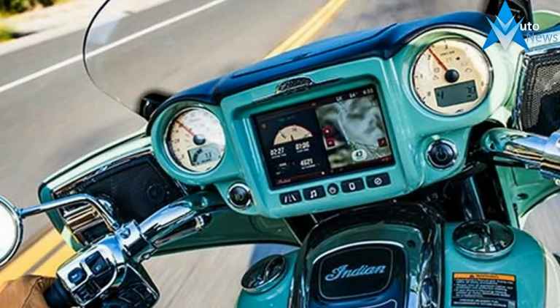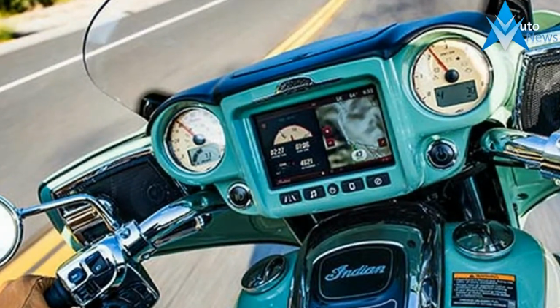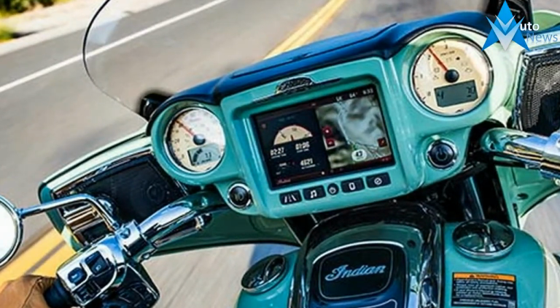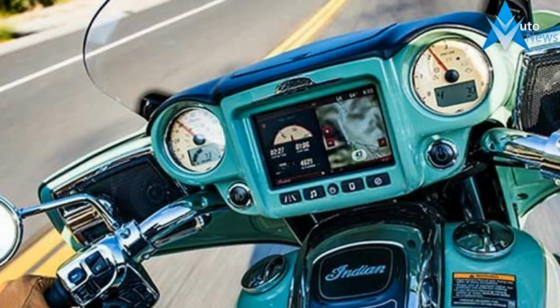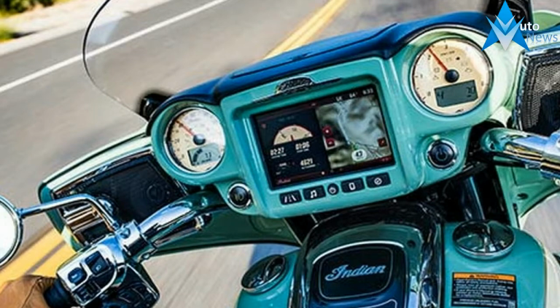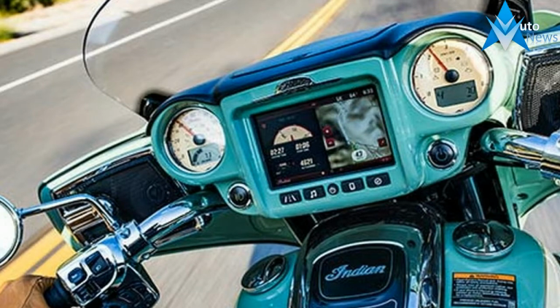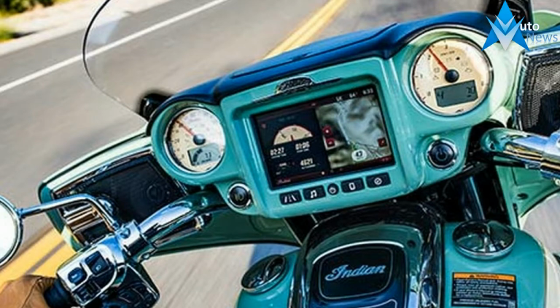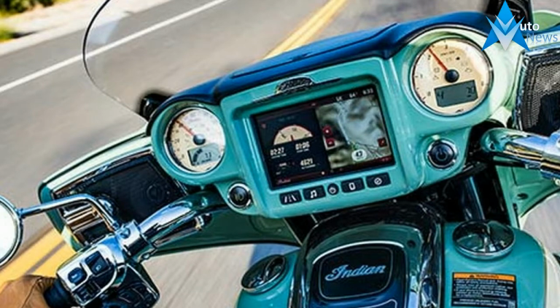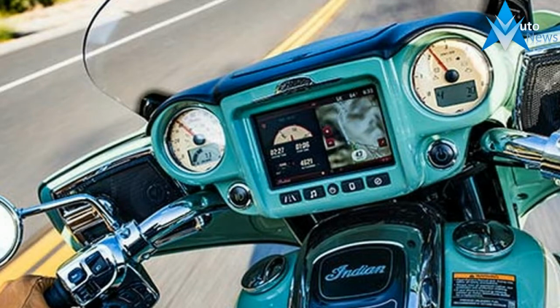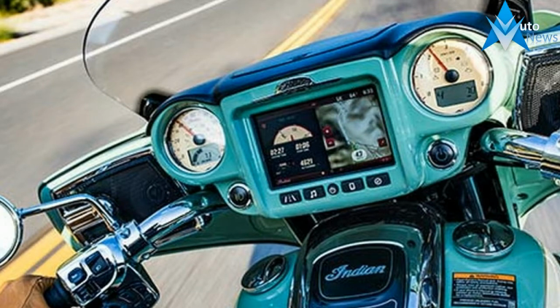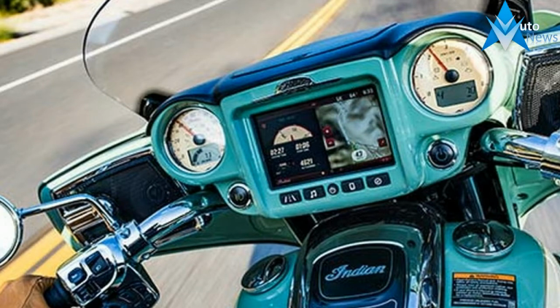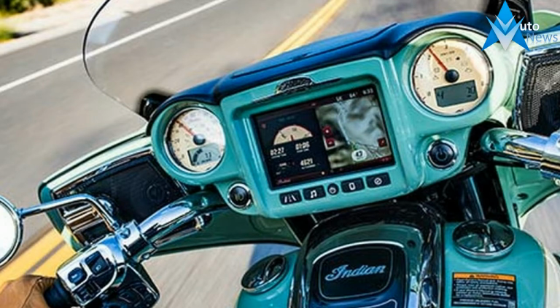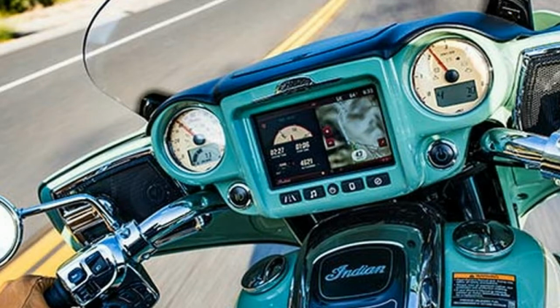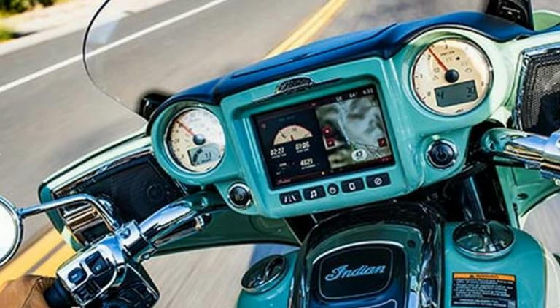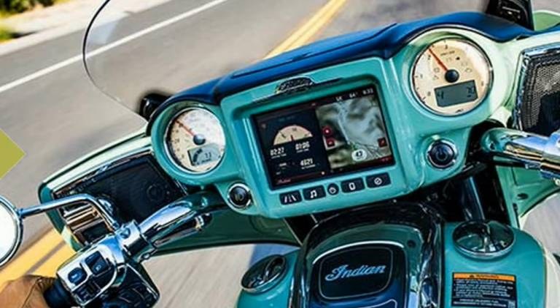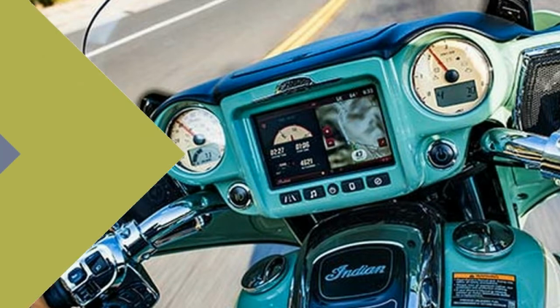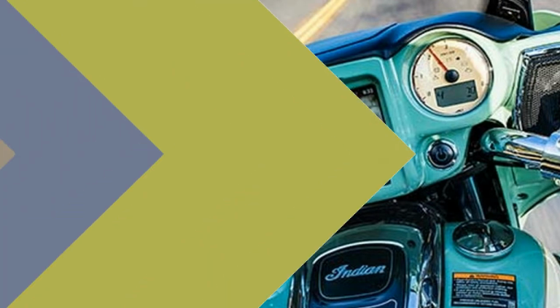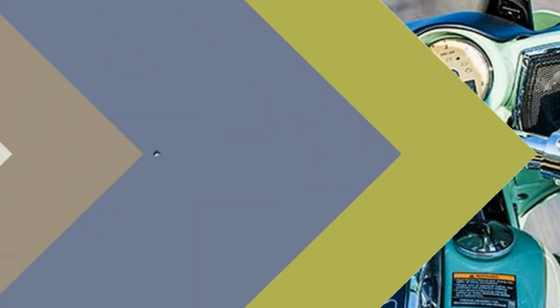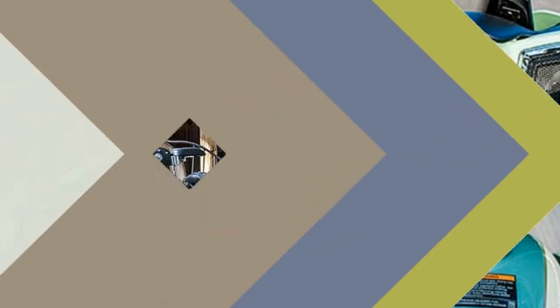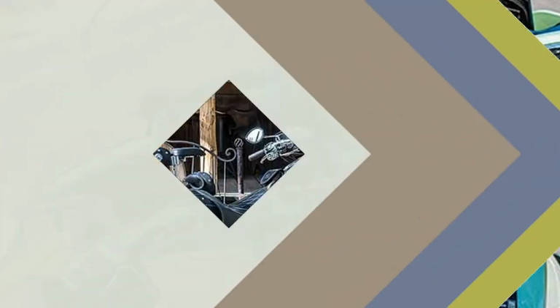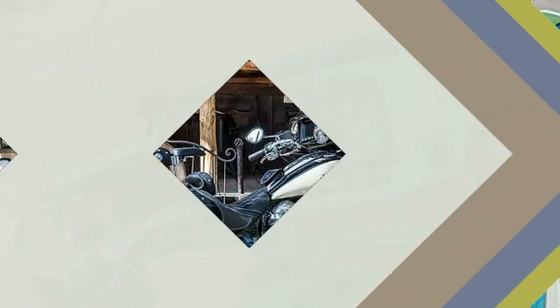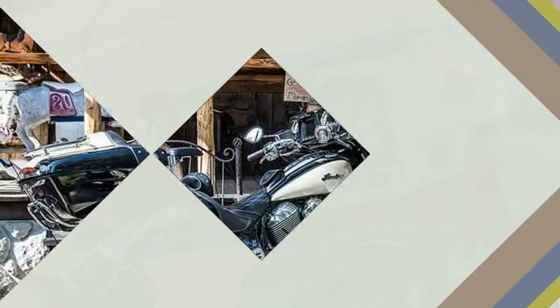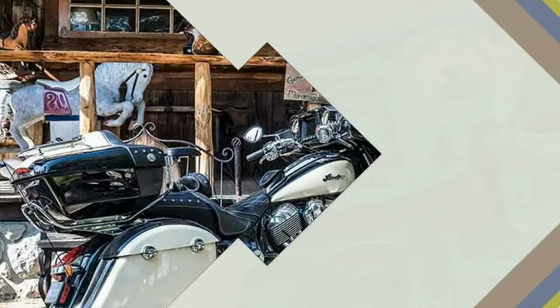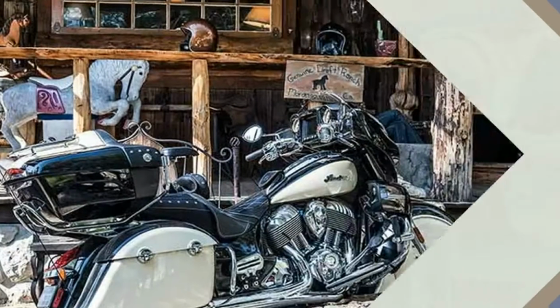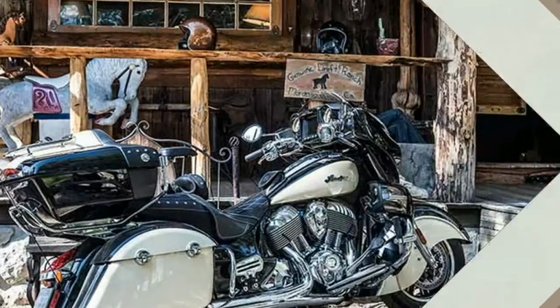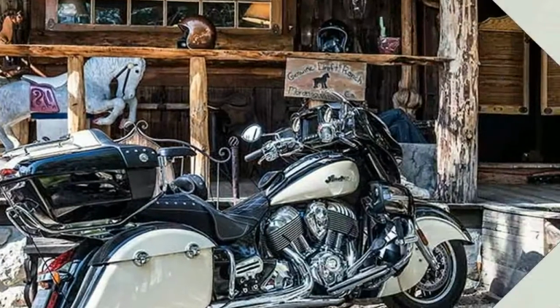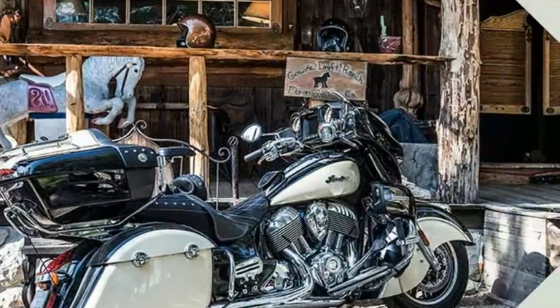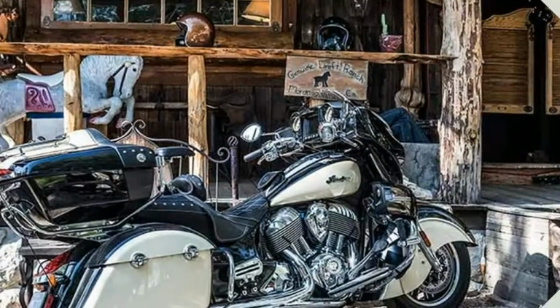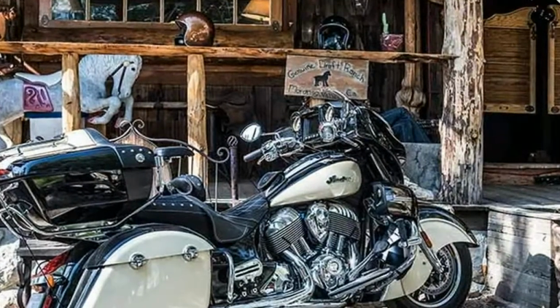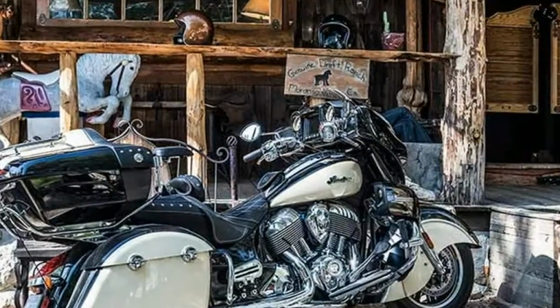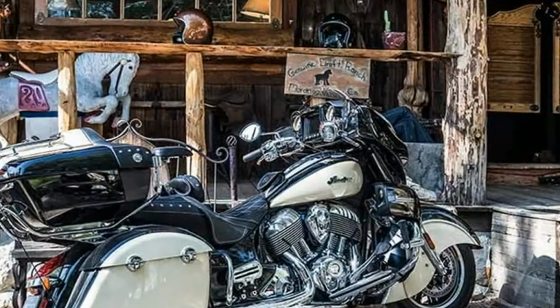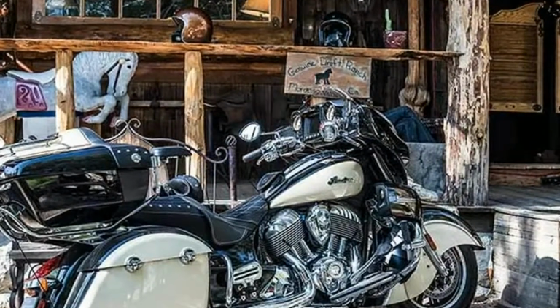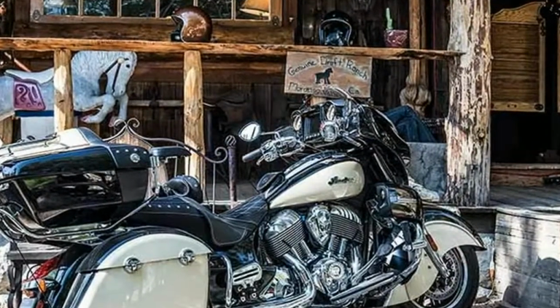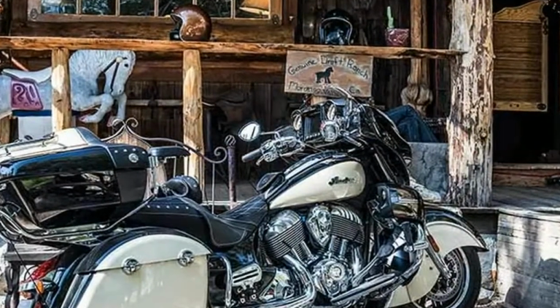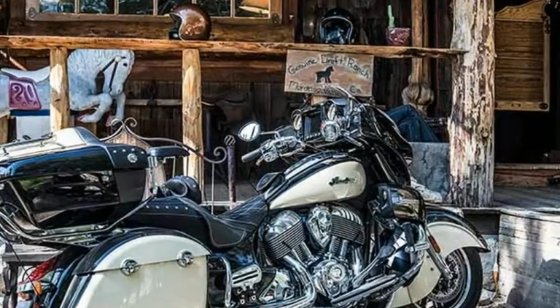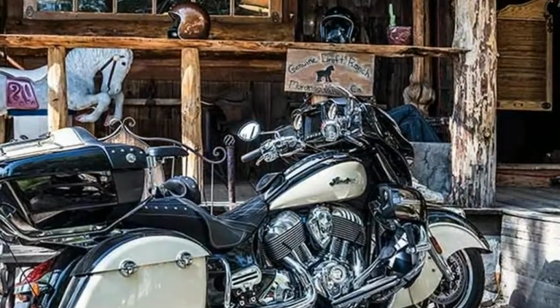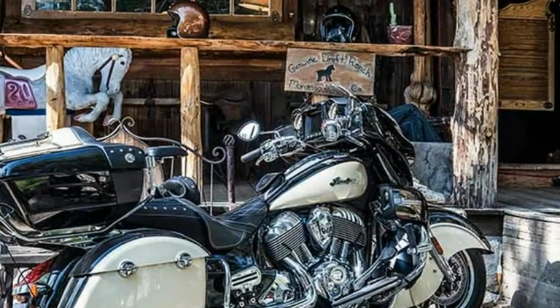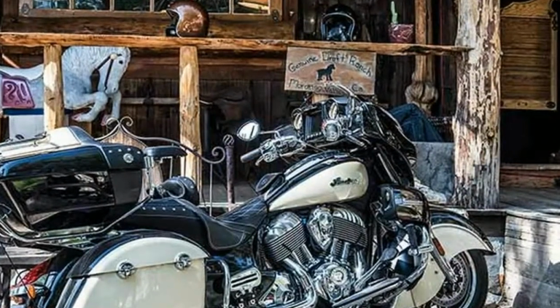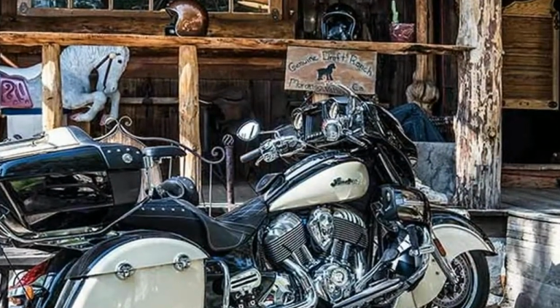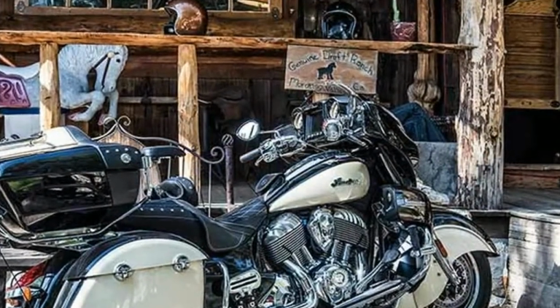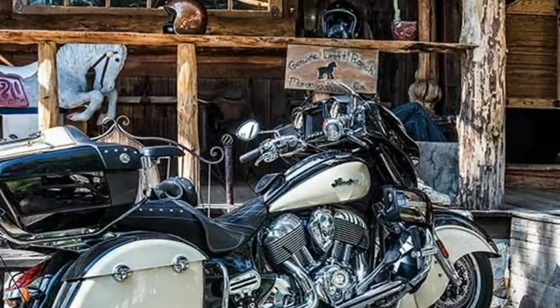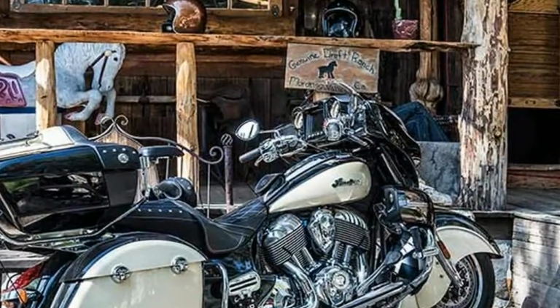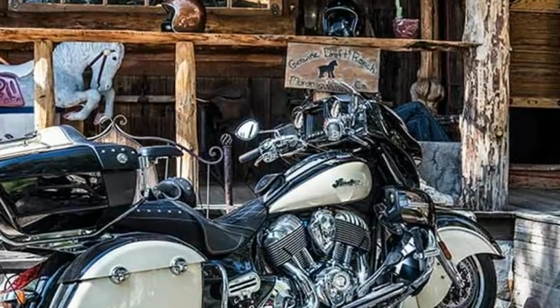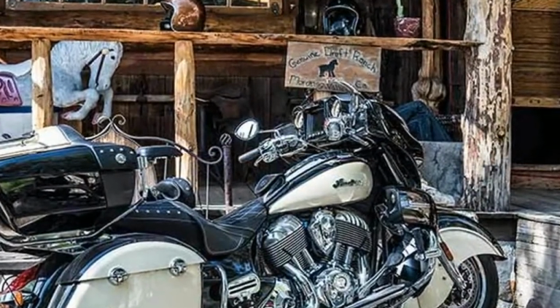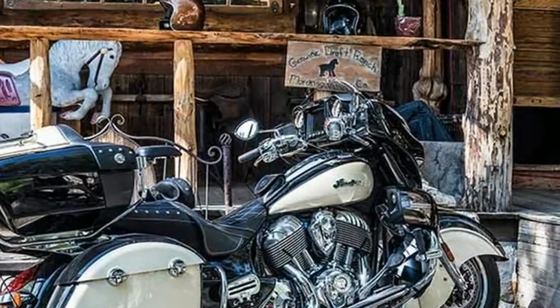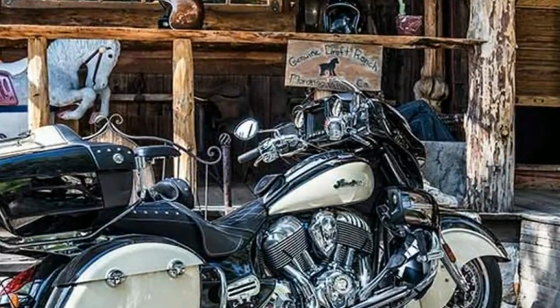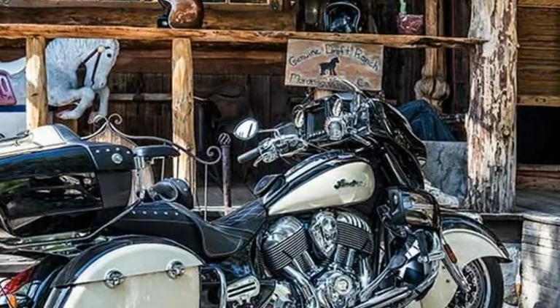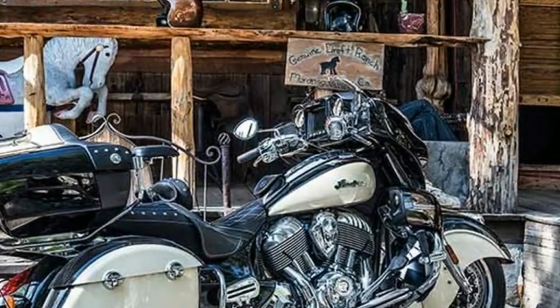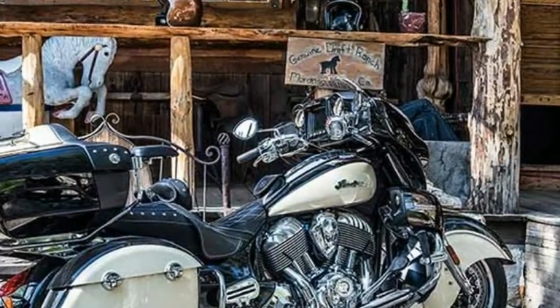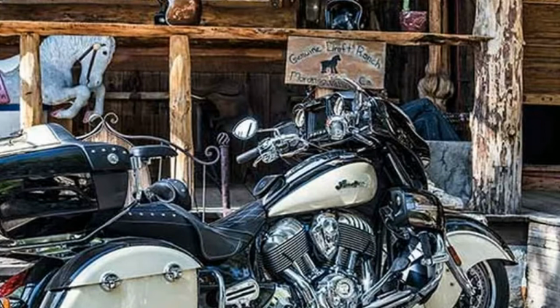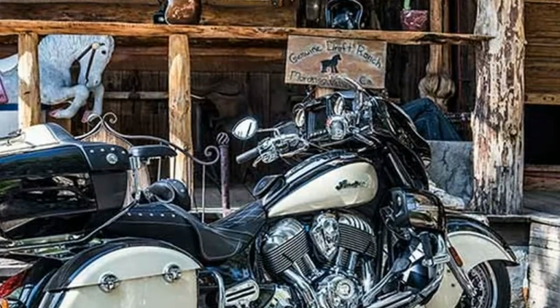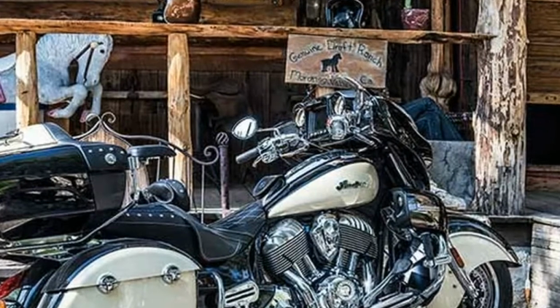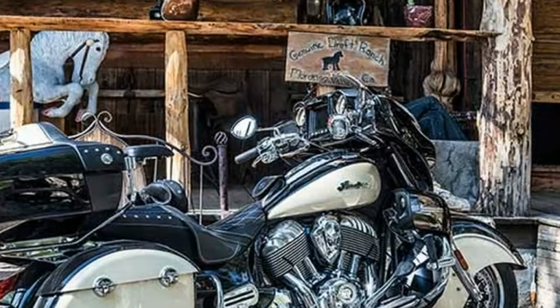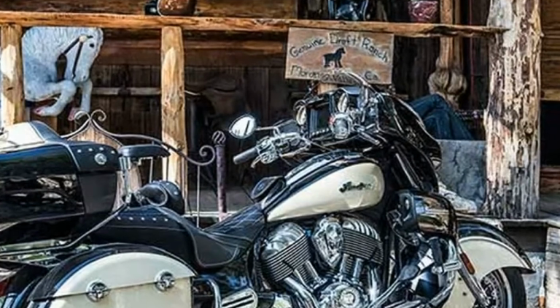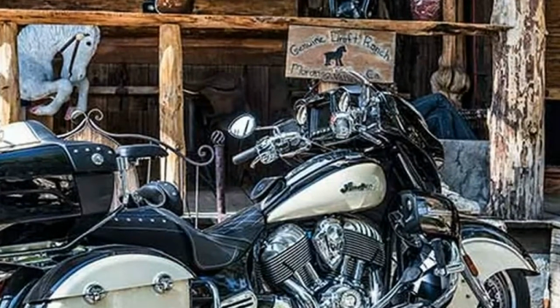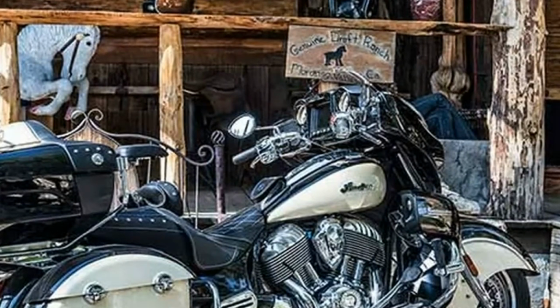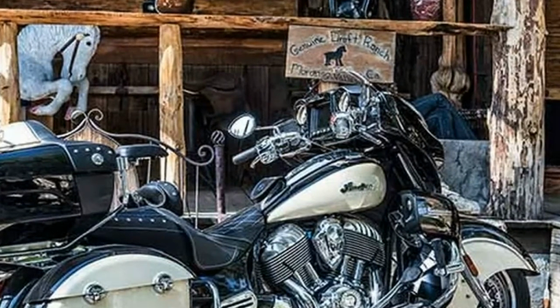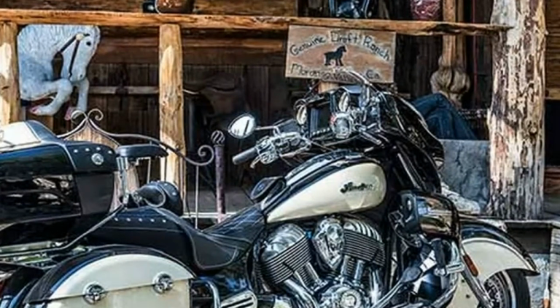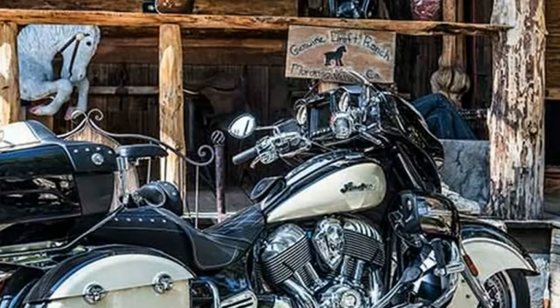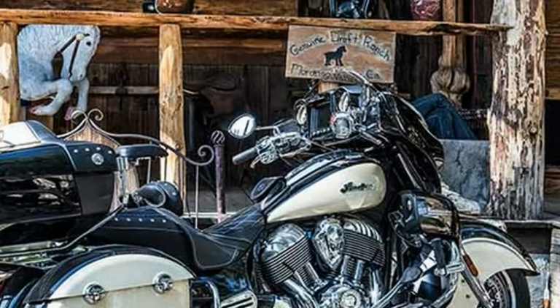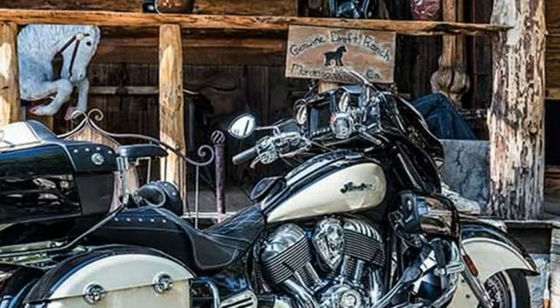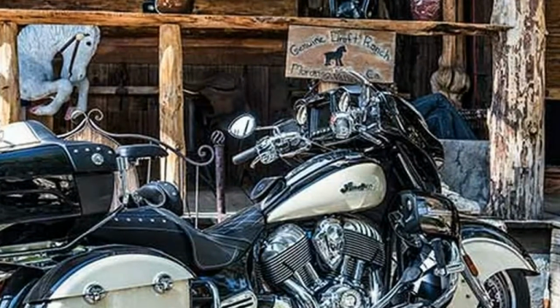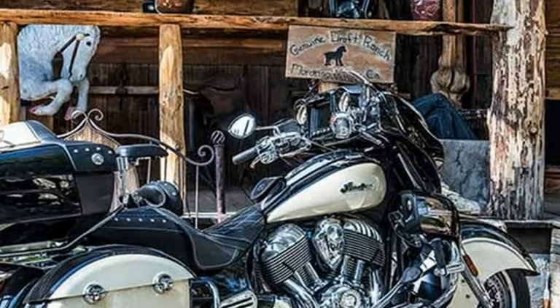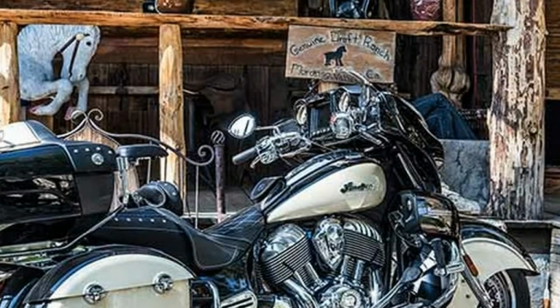The Roadmaster returns for 2017 as the industry's flagship tourer and the epitome of luxury and comfort.